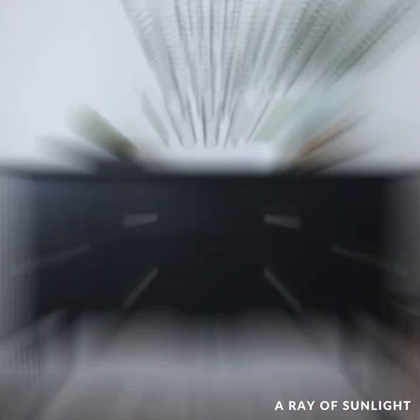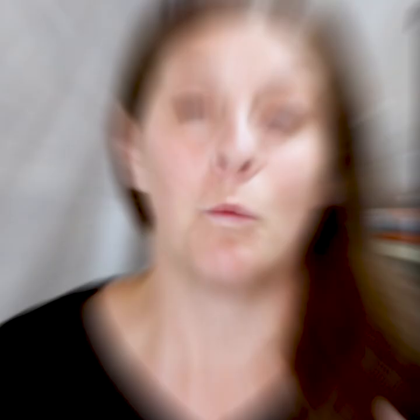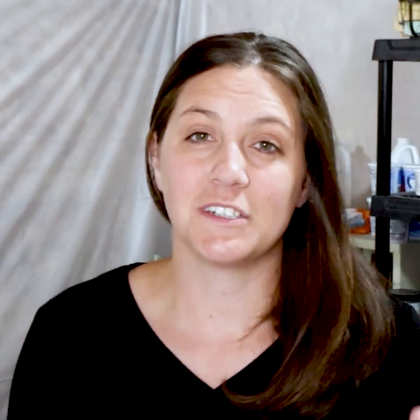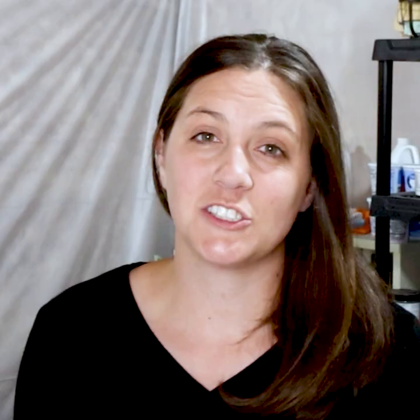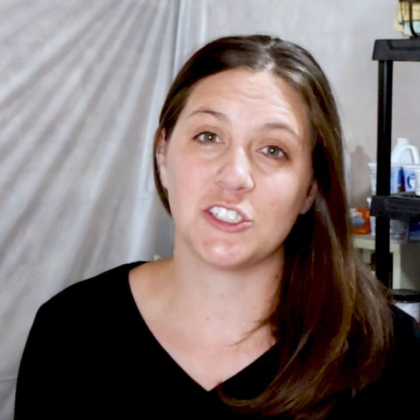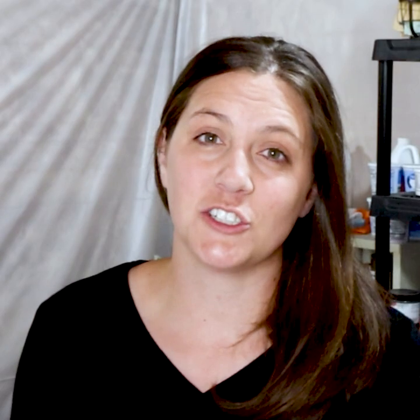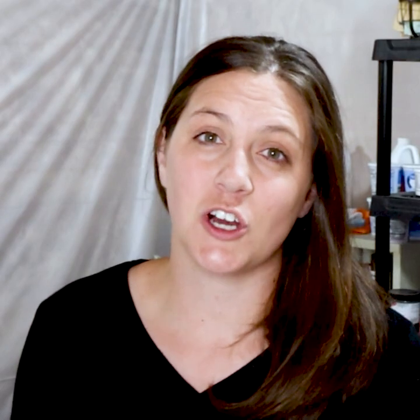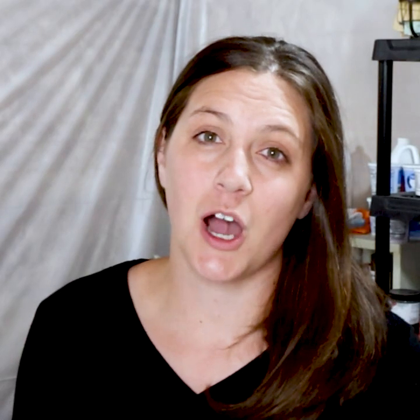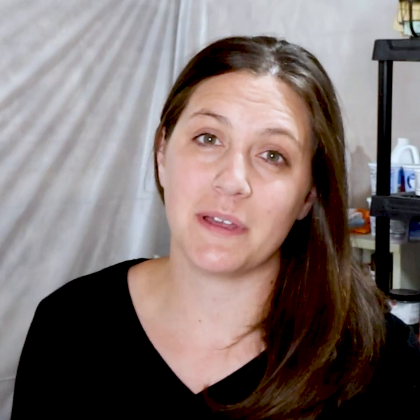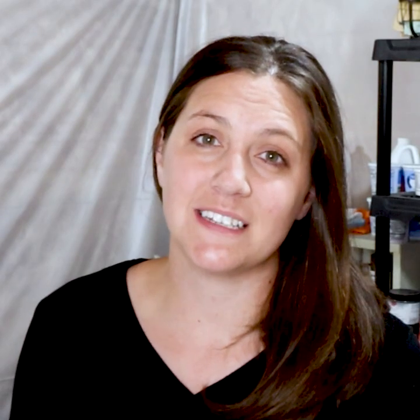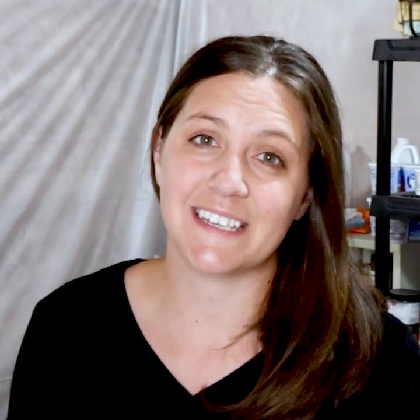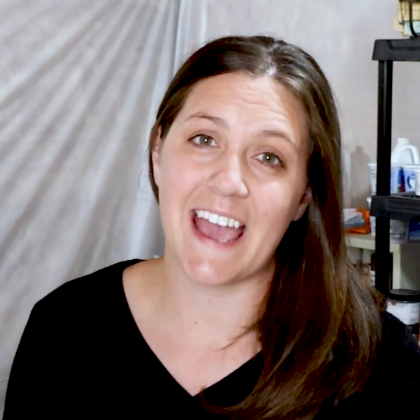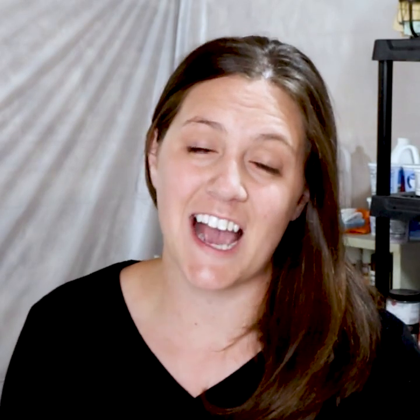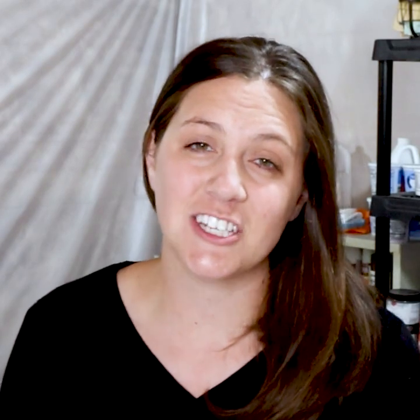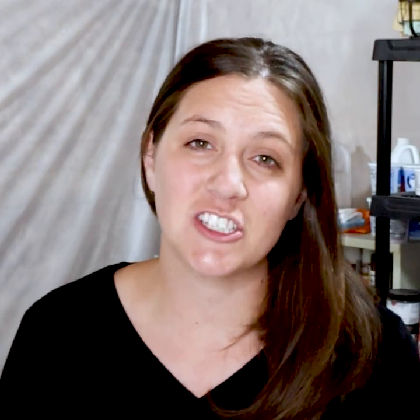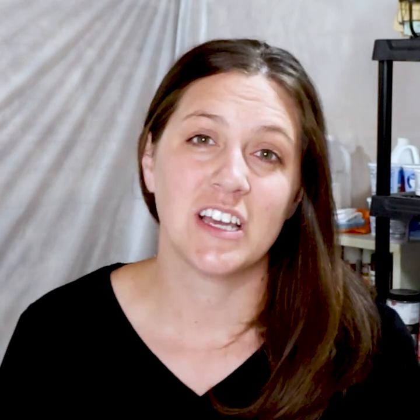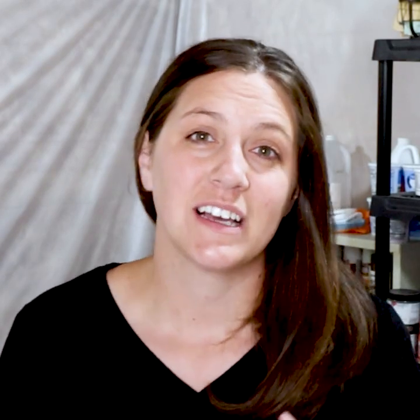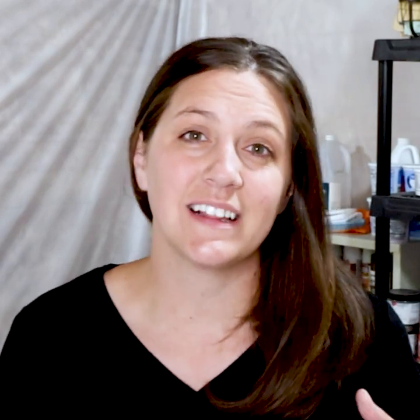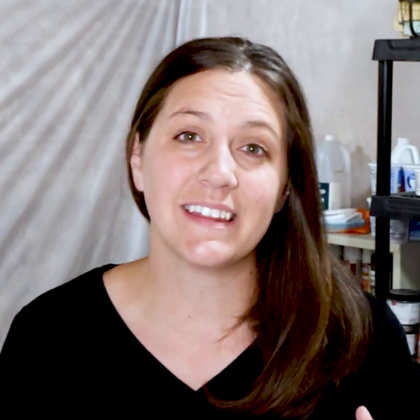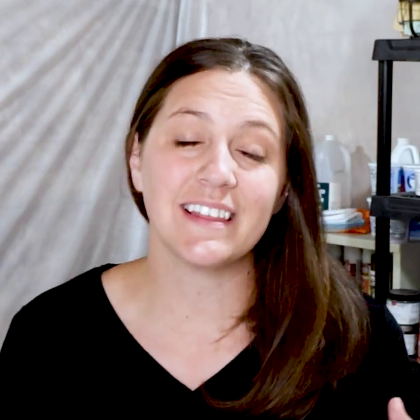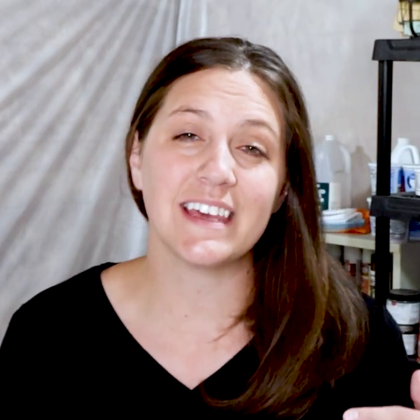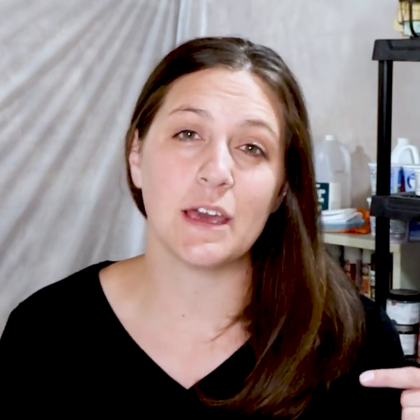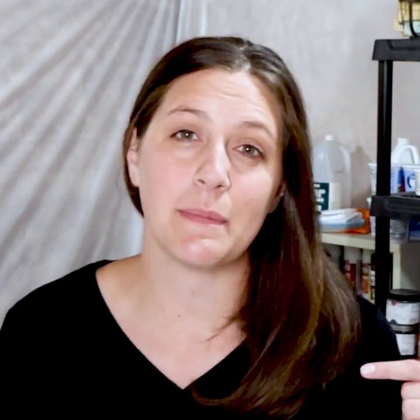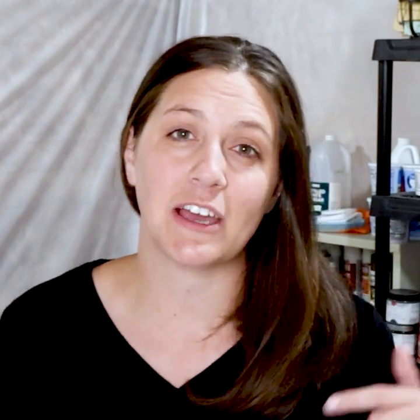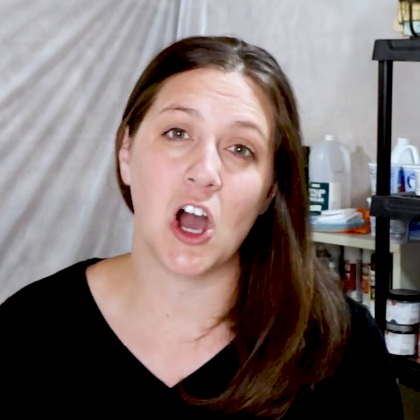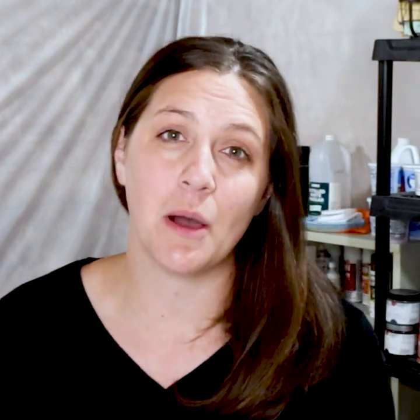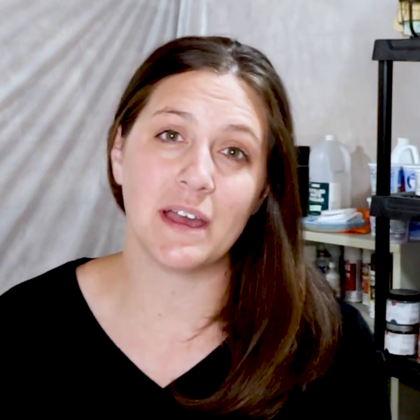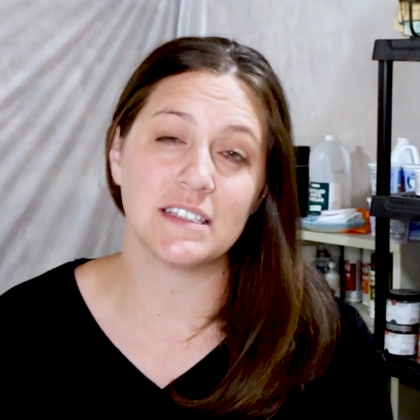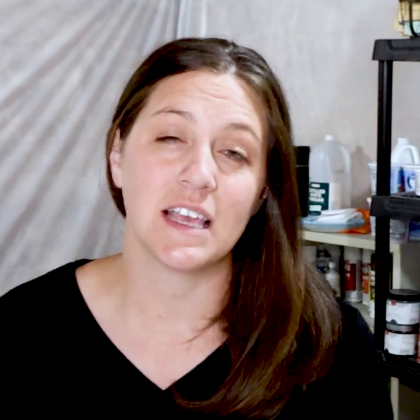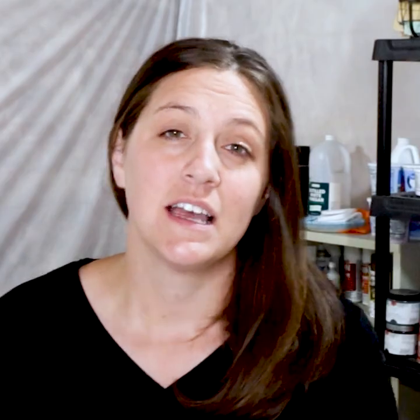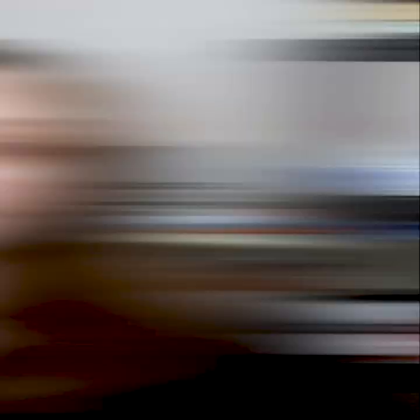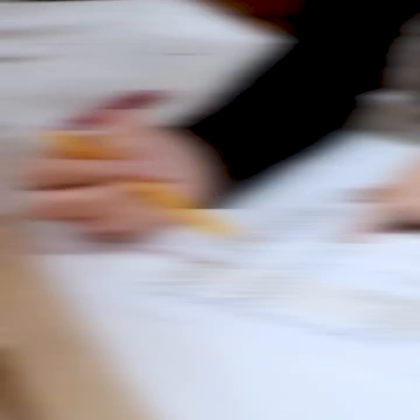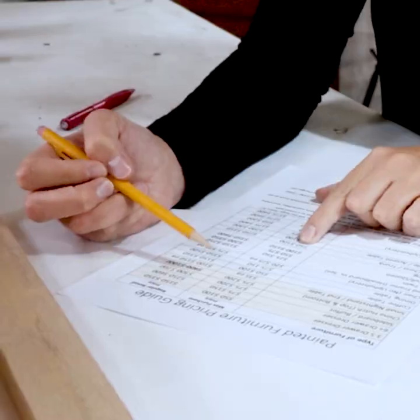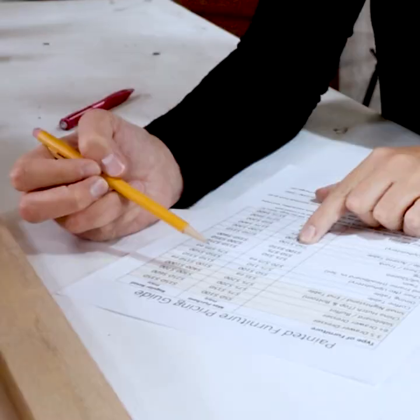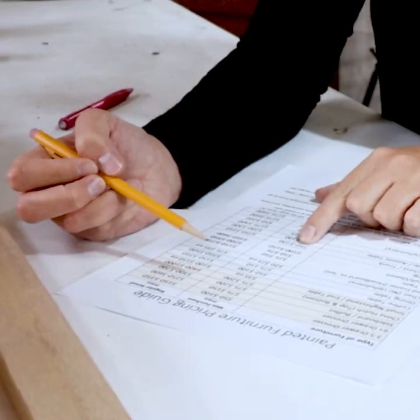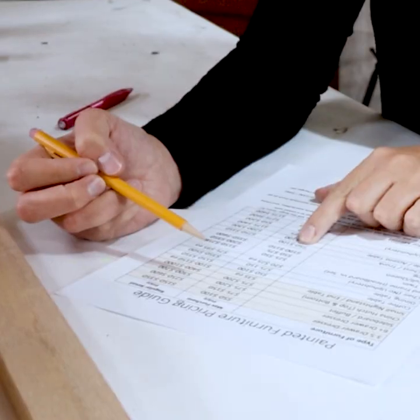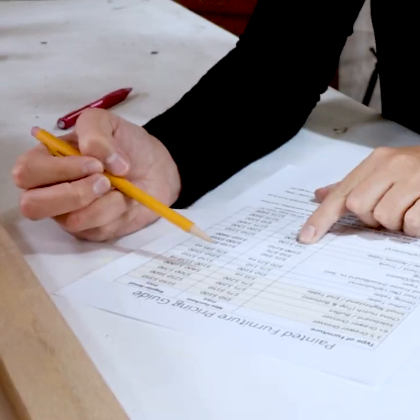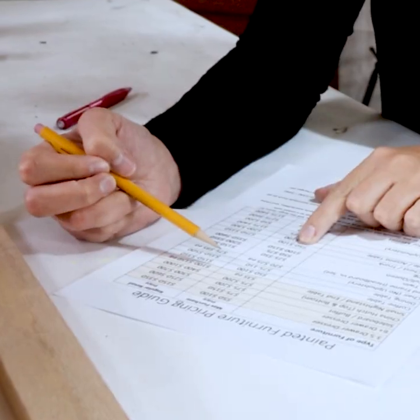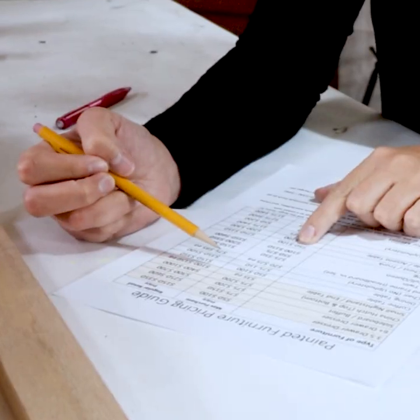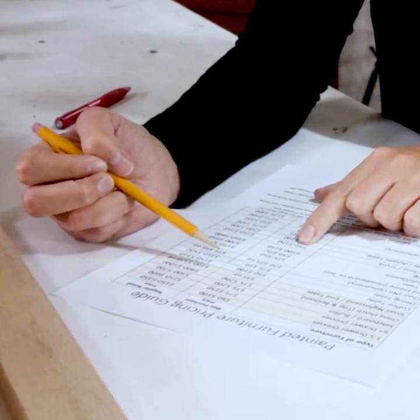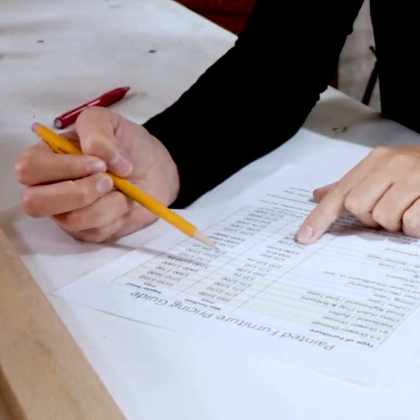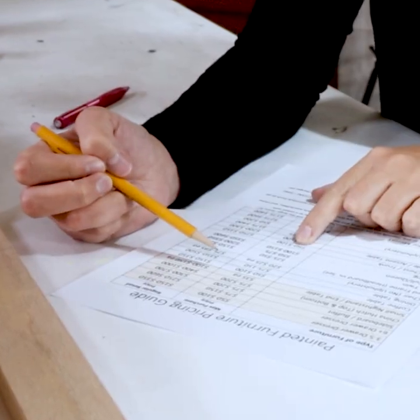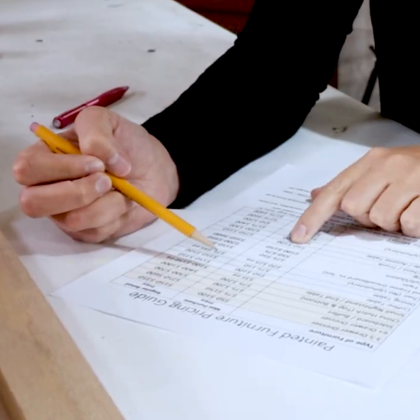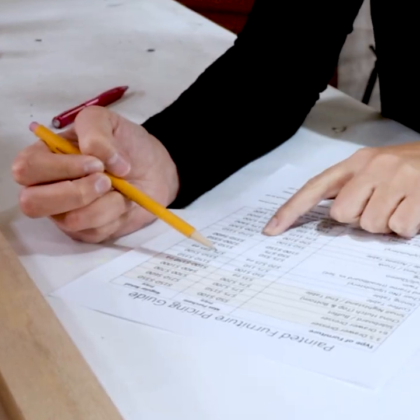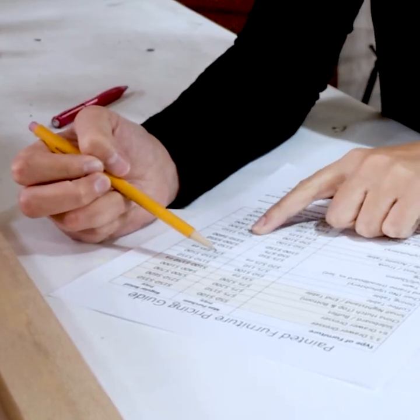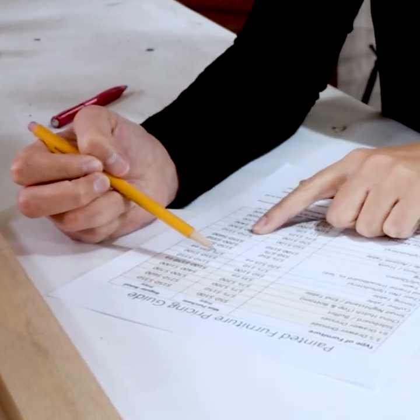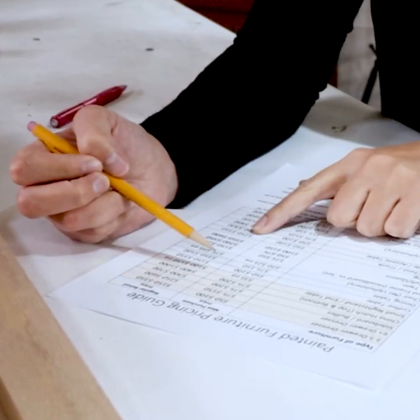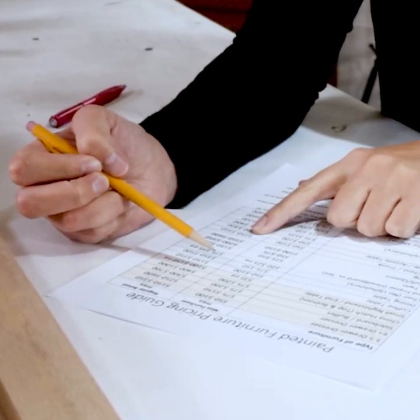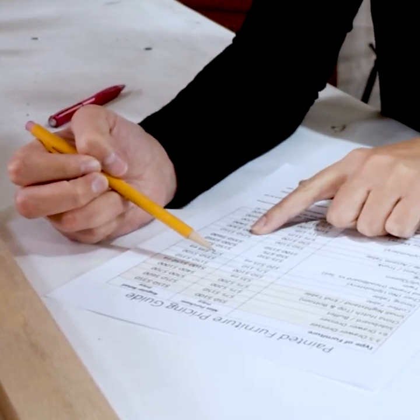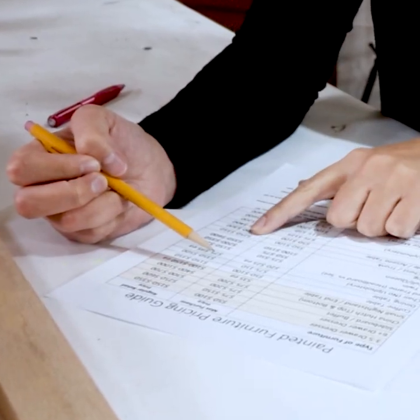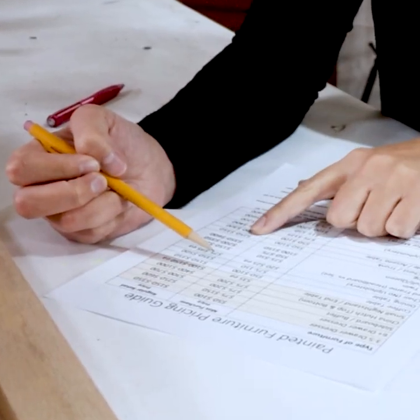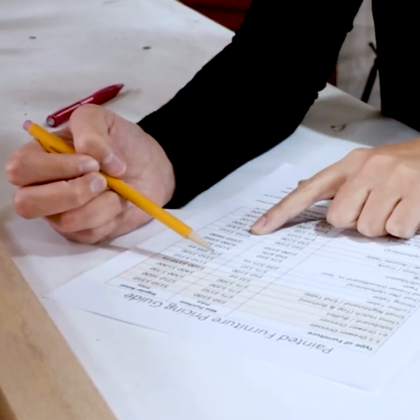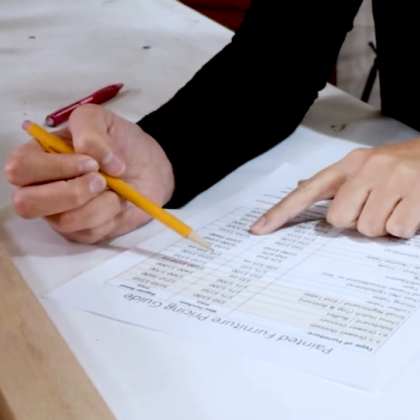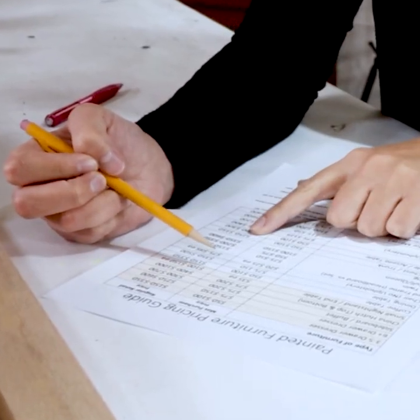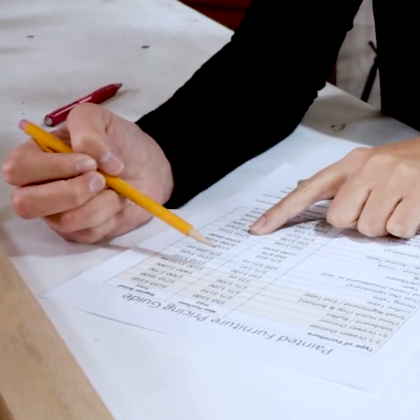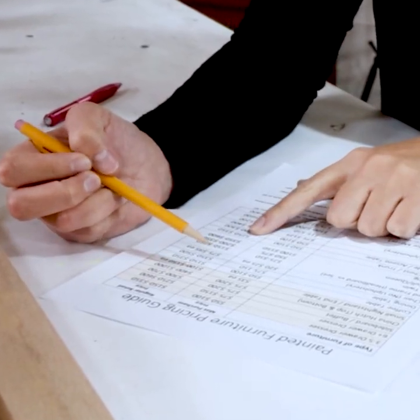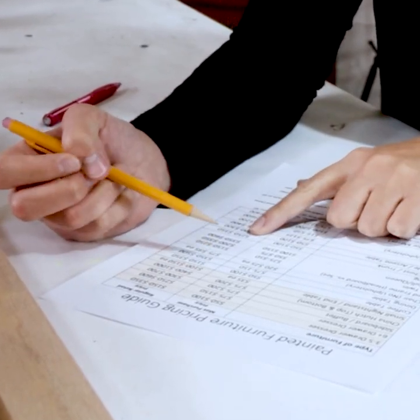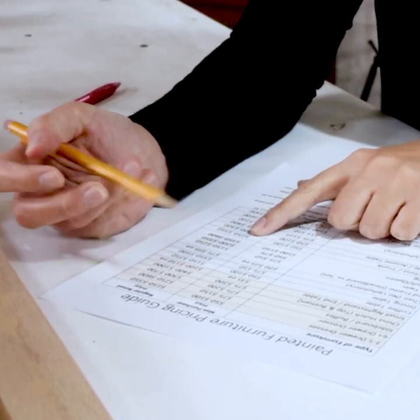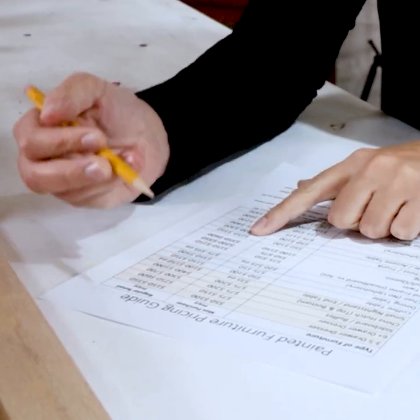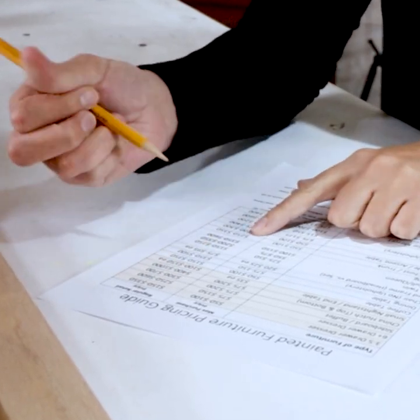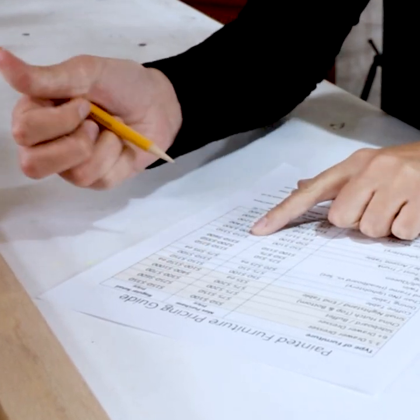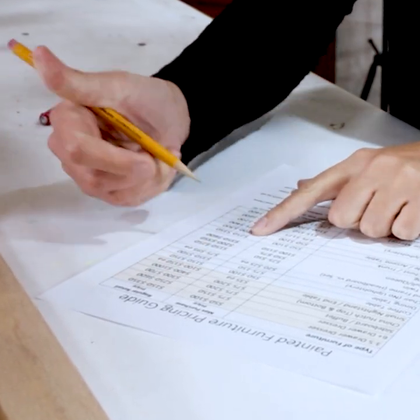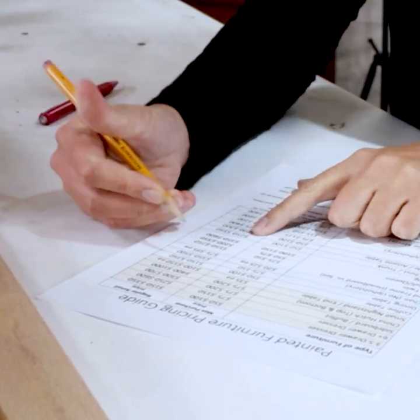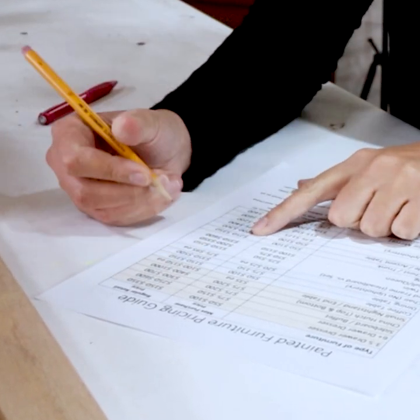Want to turn your hobby into cash? Click the link in my comments to download the free pricing guide that we use to buy and sell furniture.